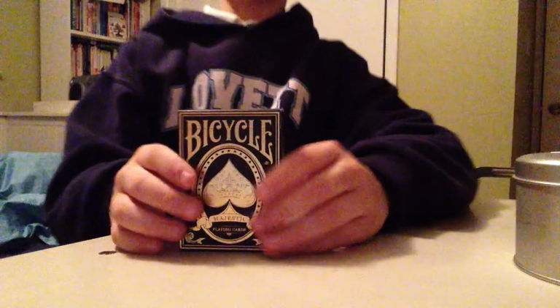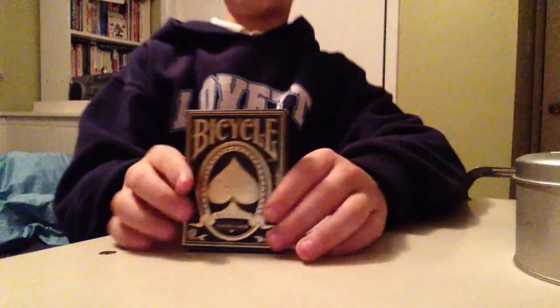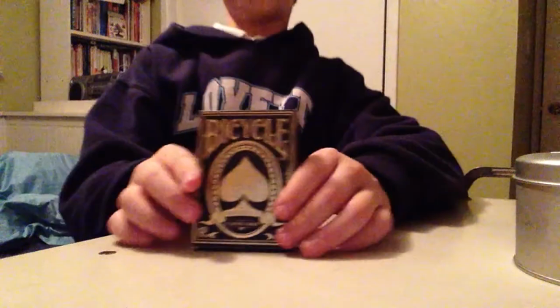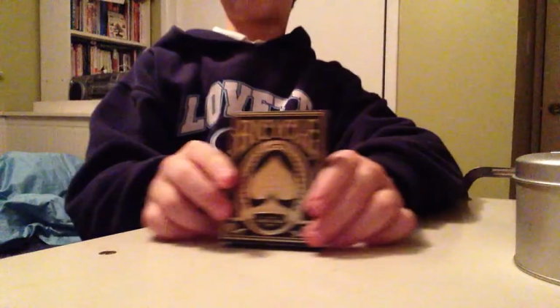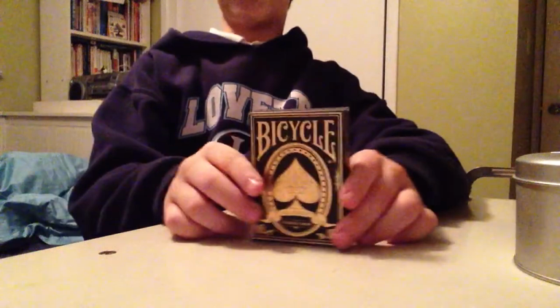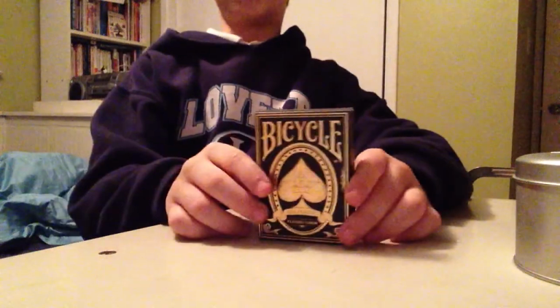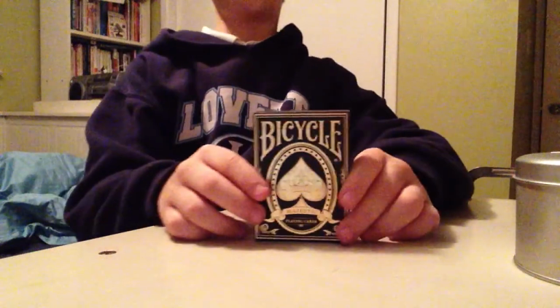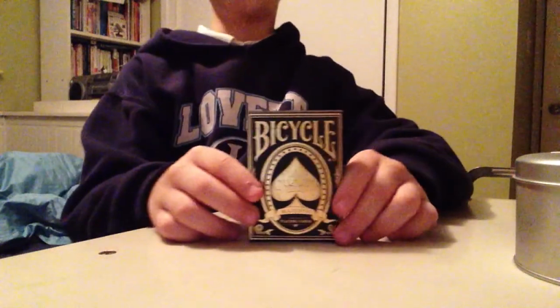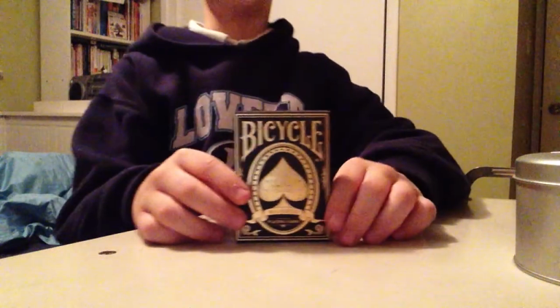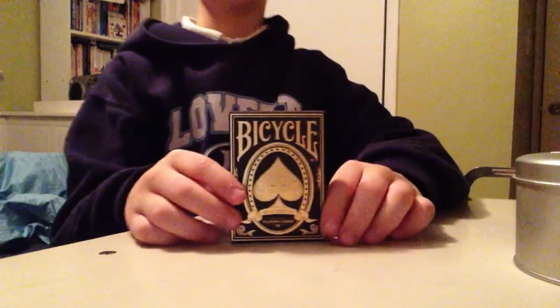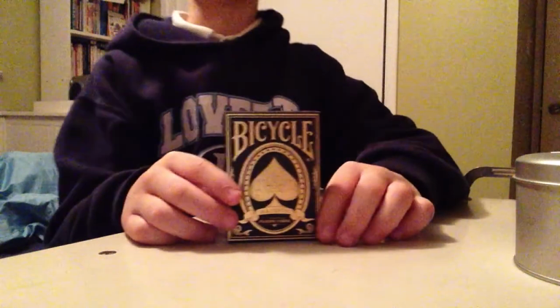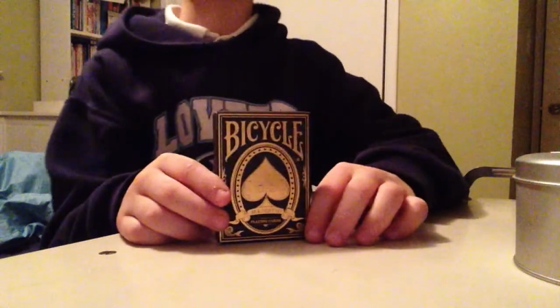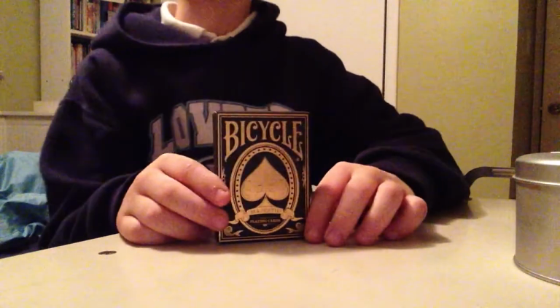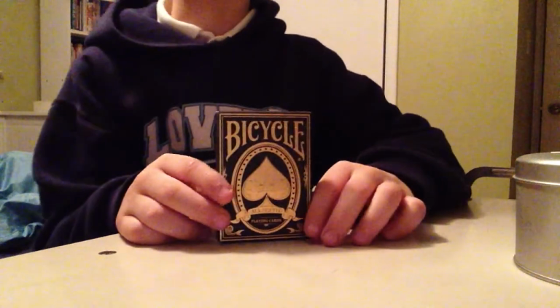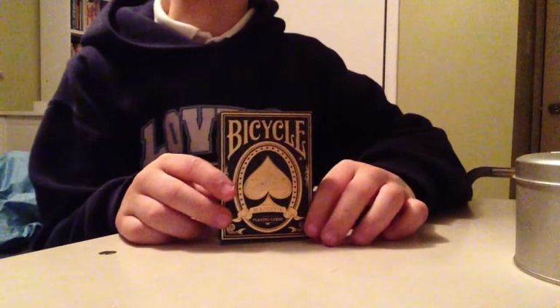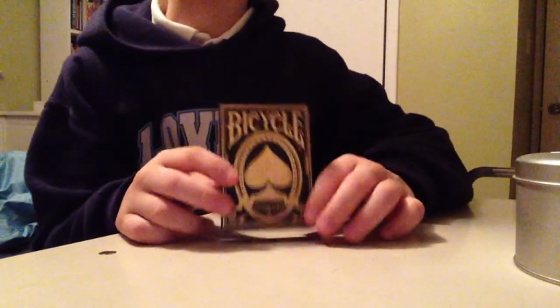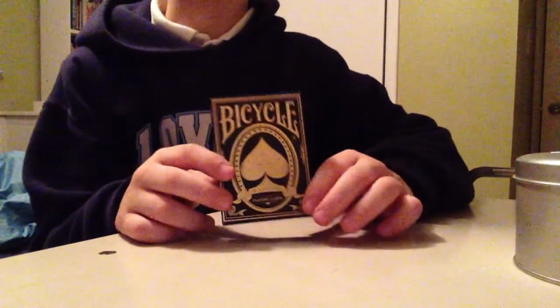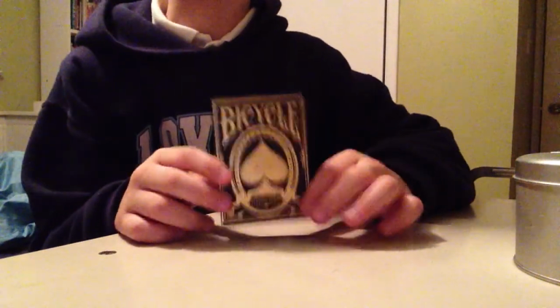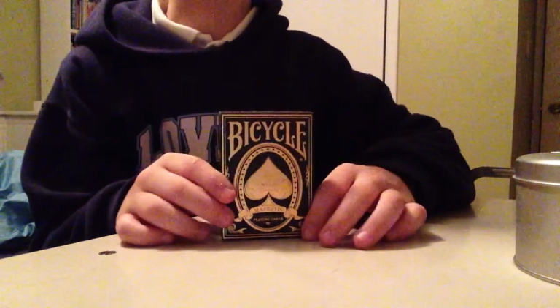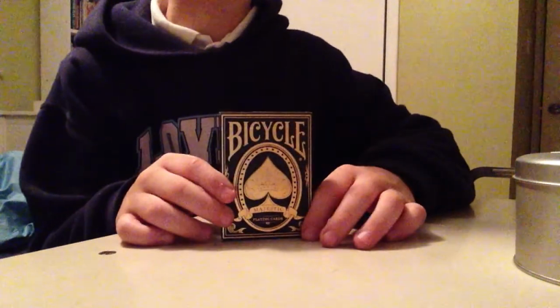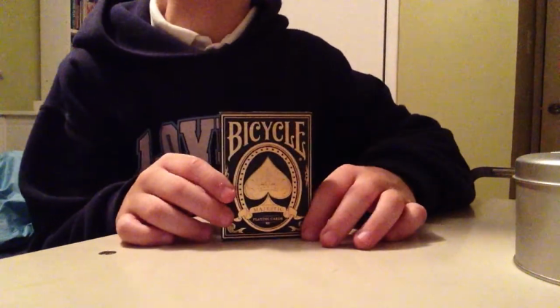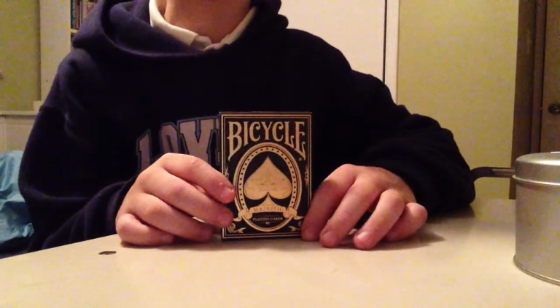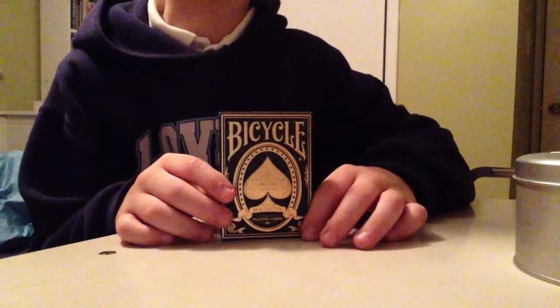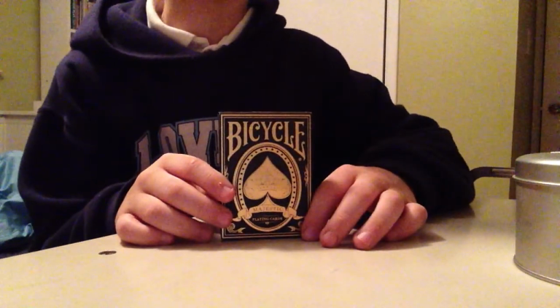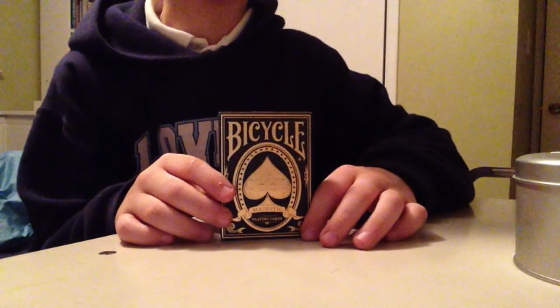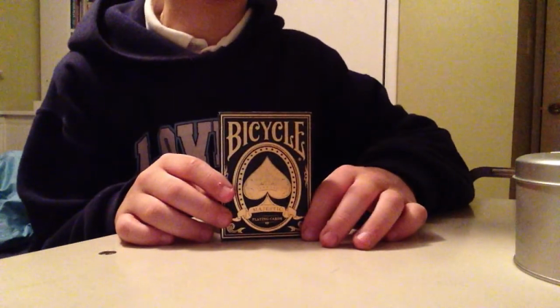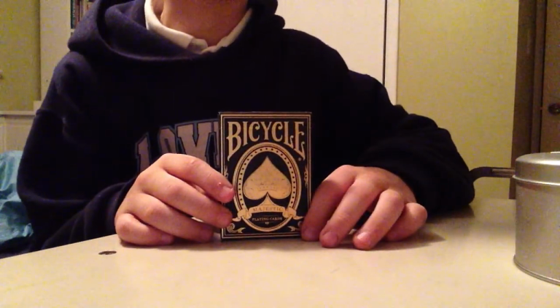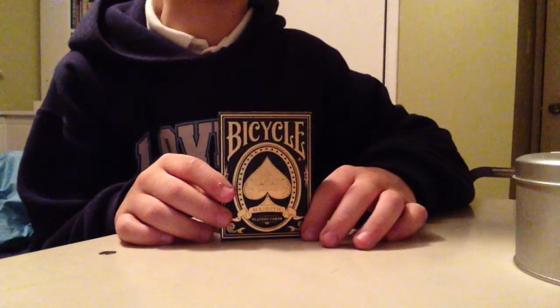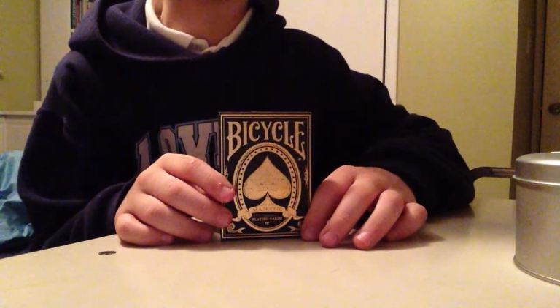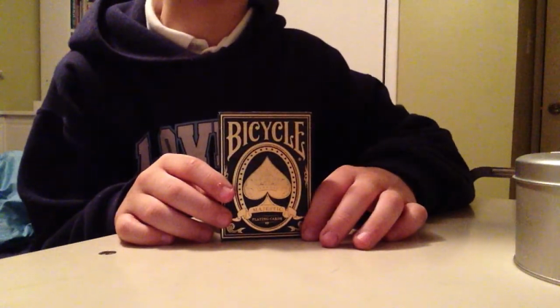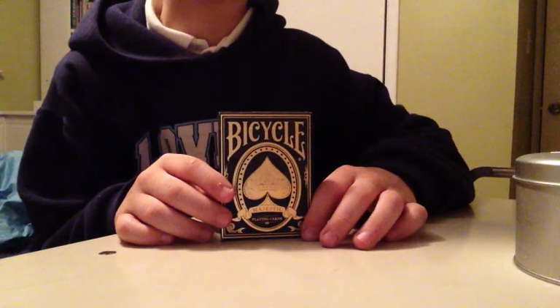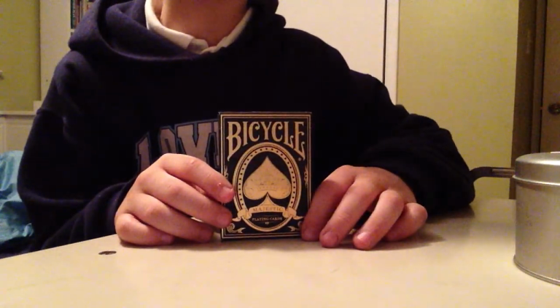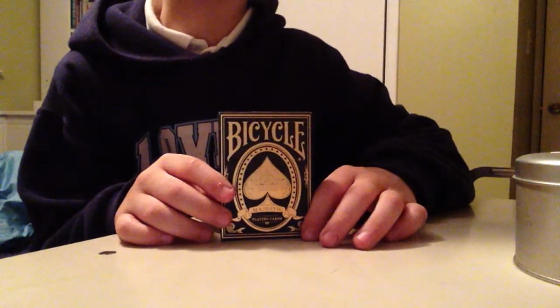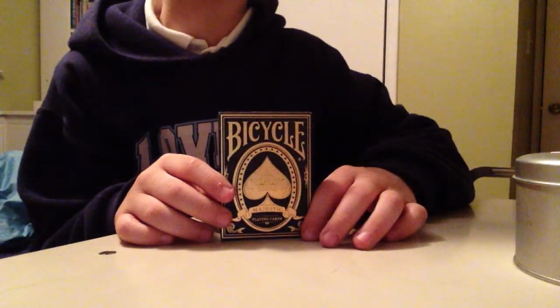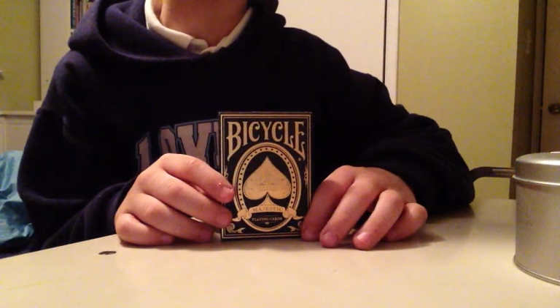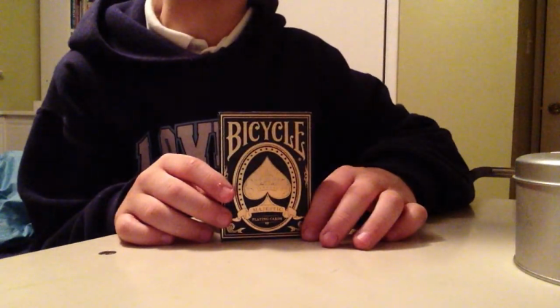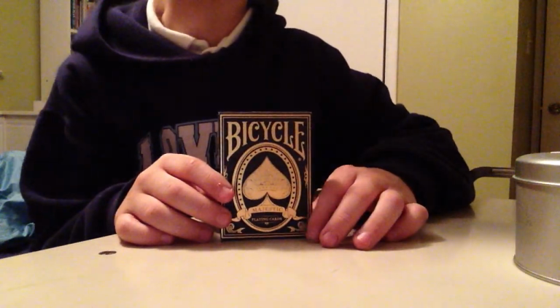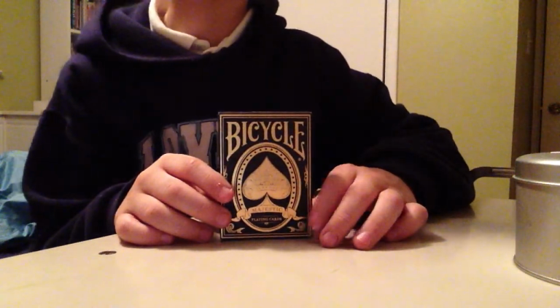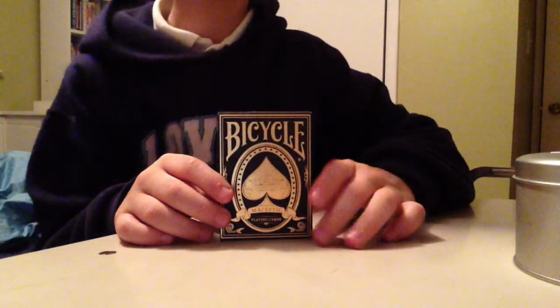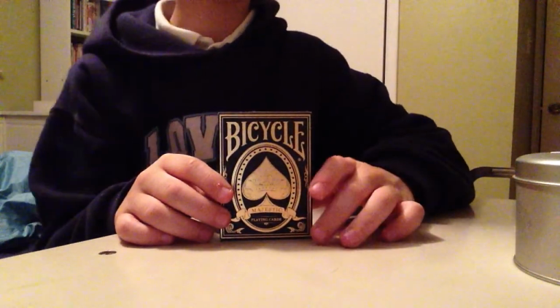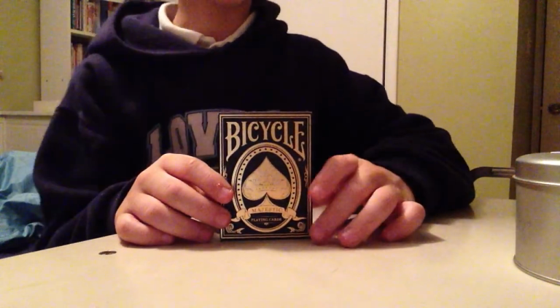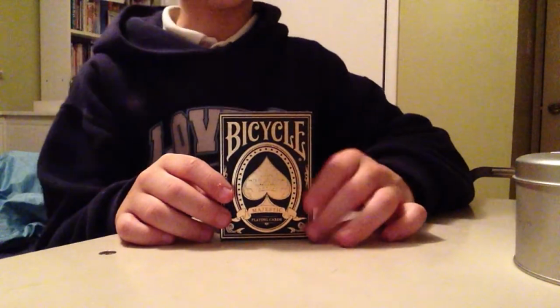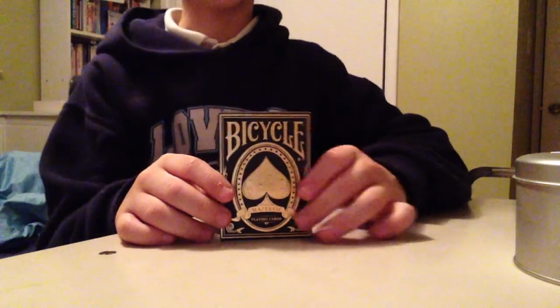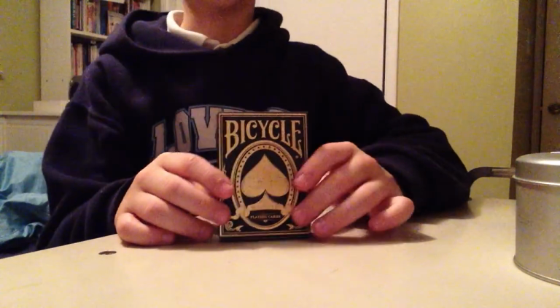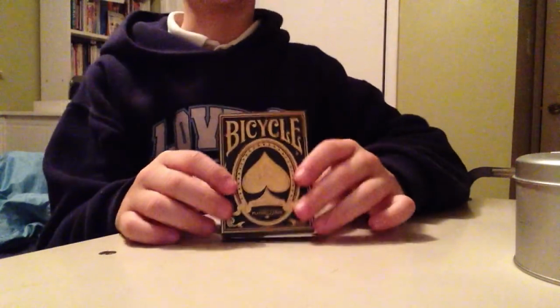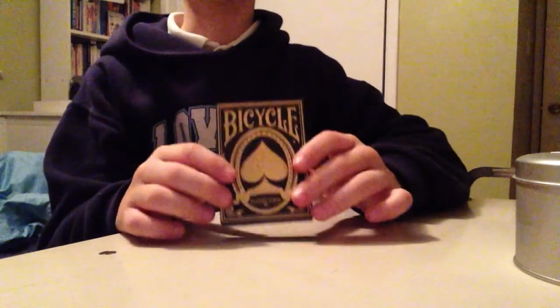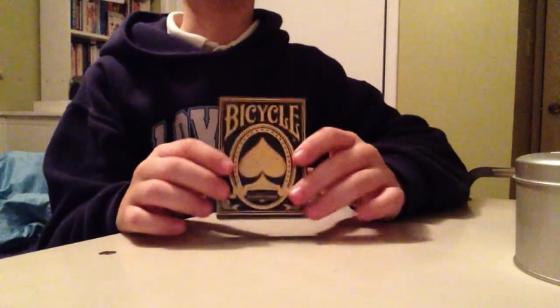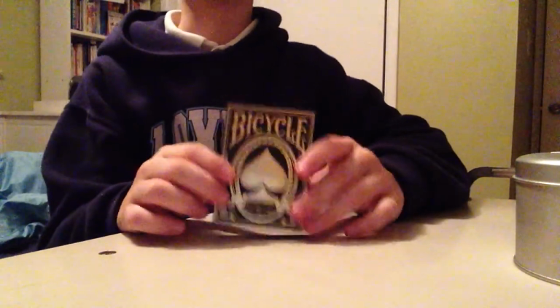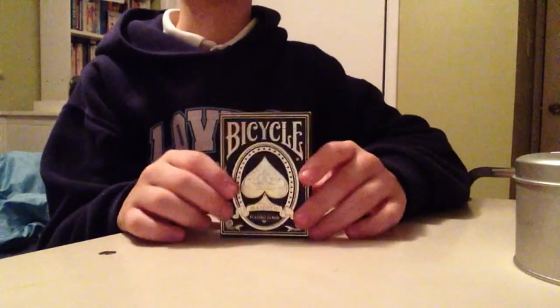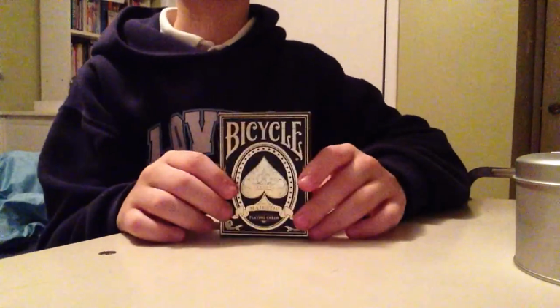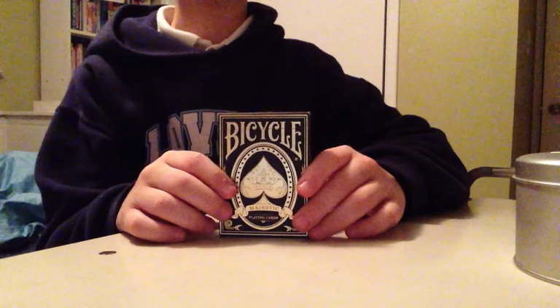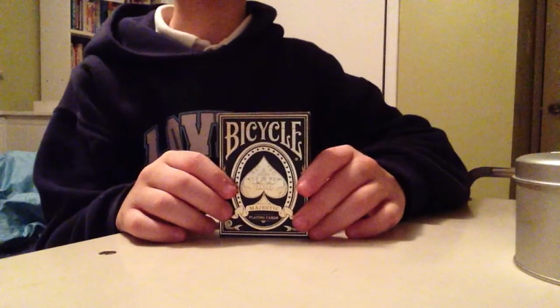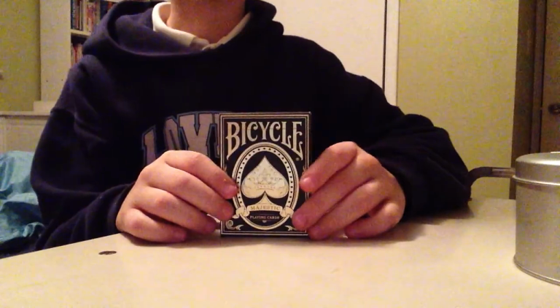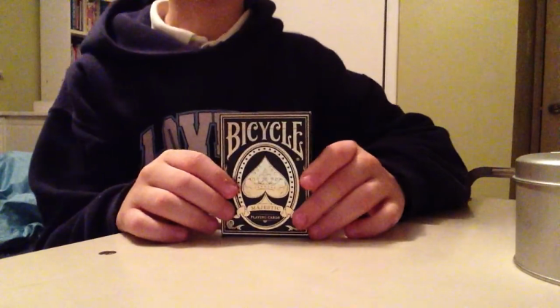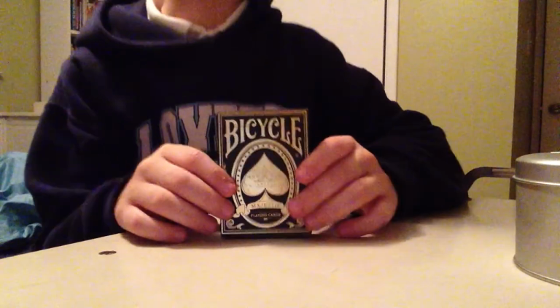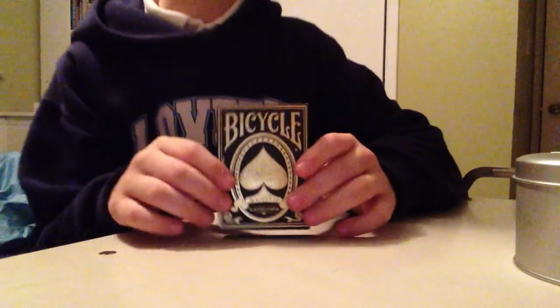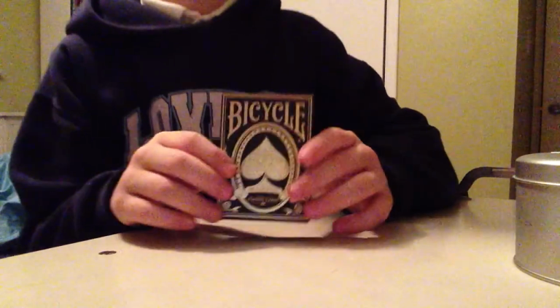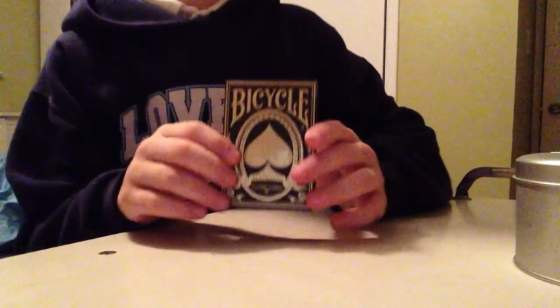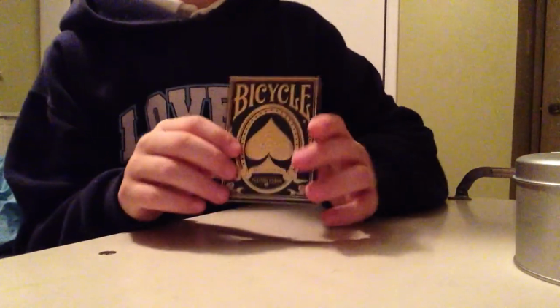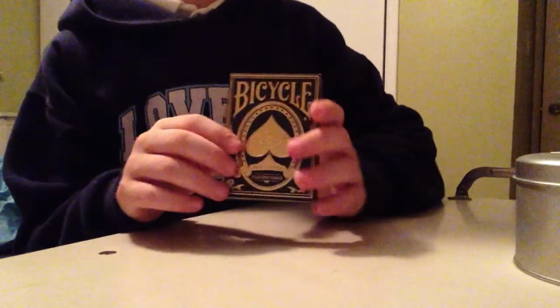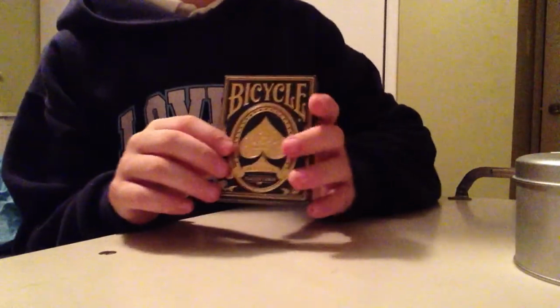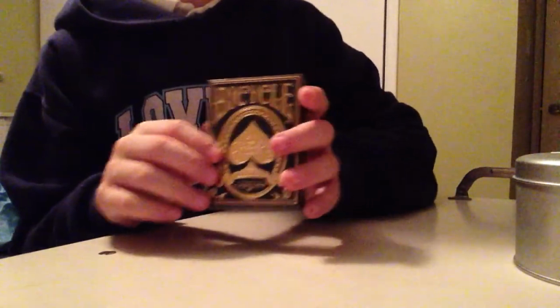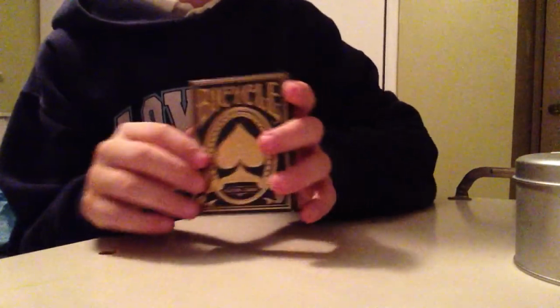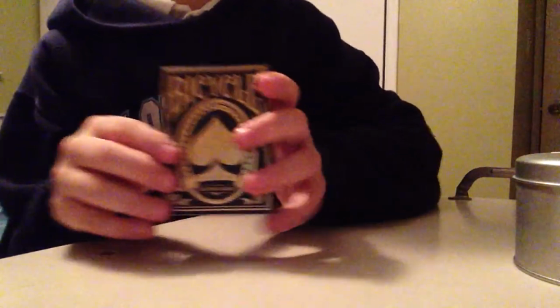Hey guys, Magic Maniac here with a deck review on the Bicycle Majestic deck. Let's get straight into it.